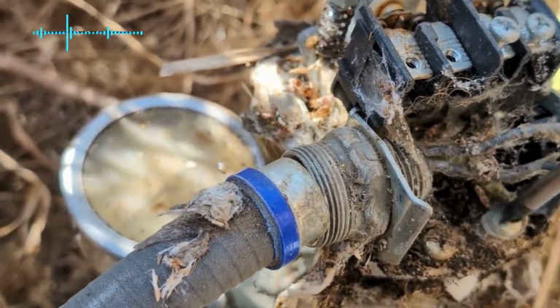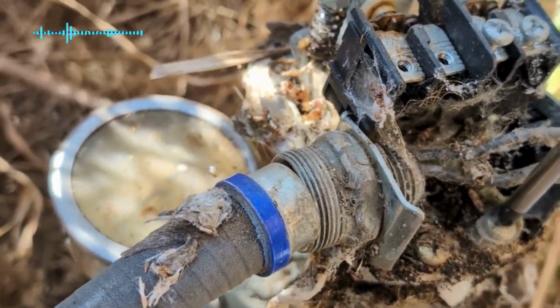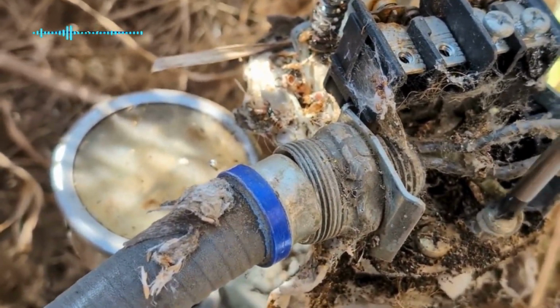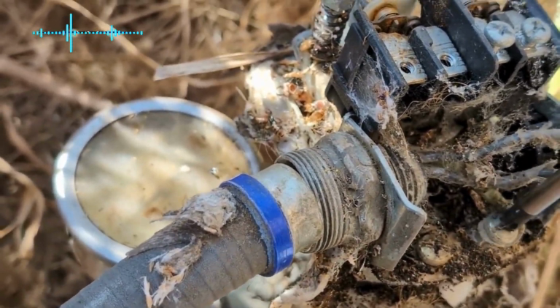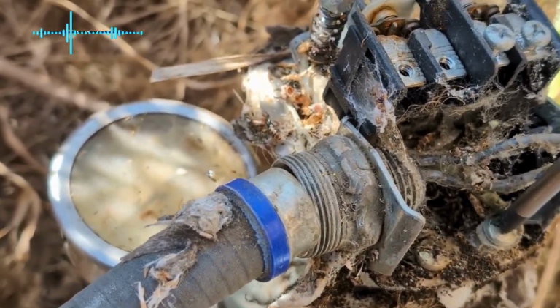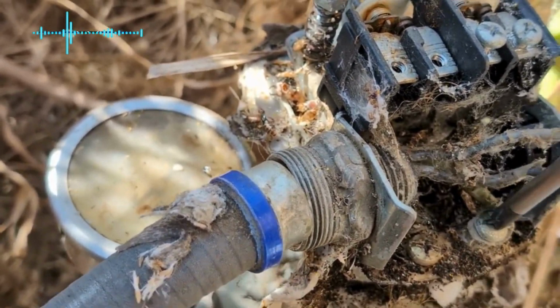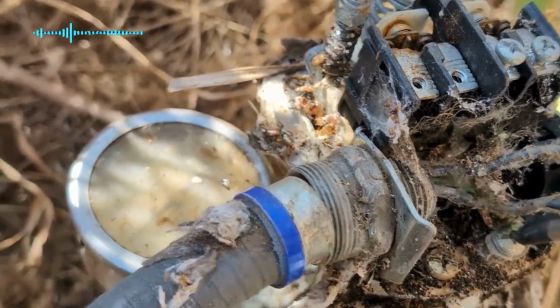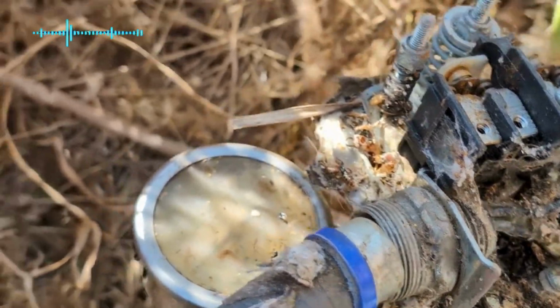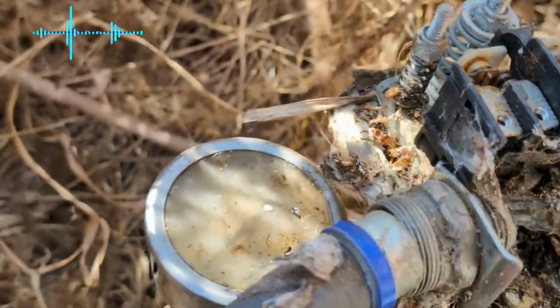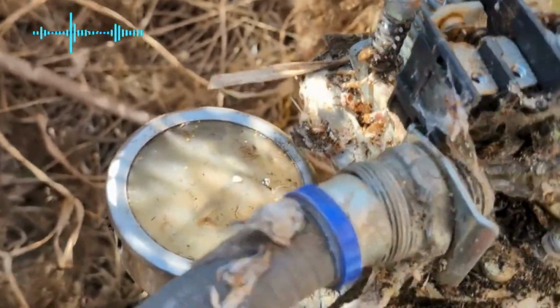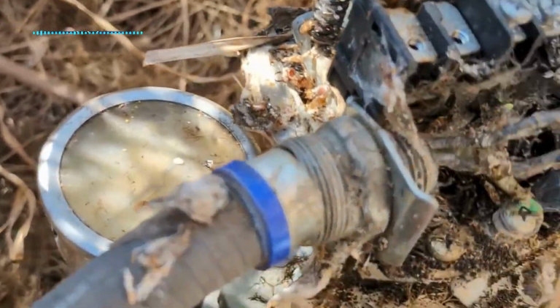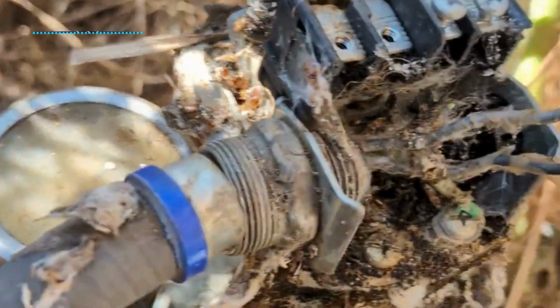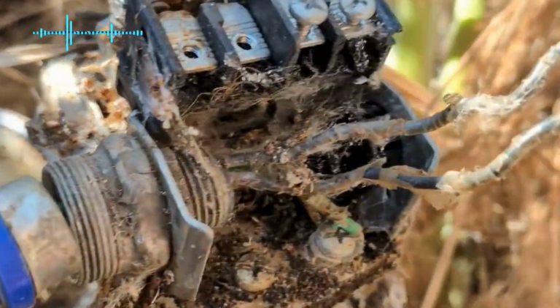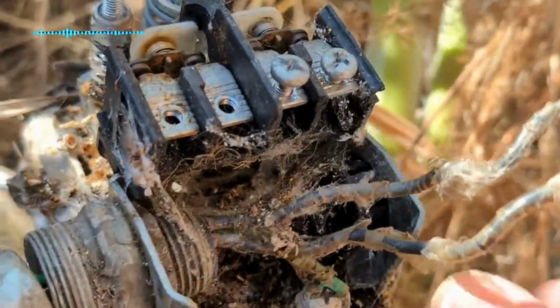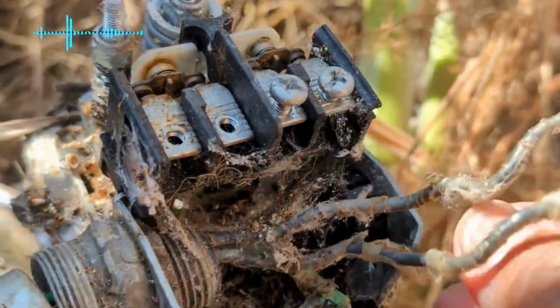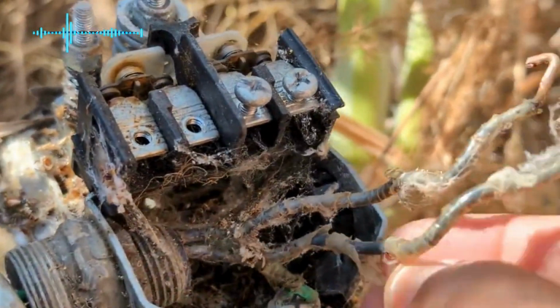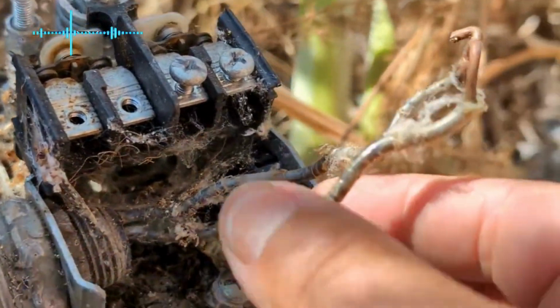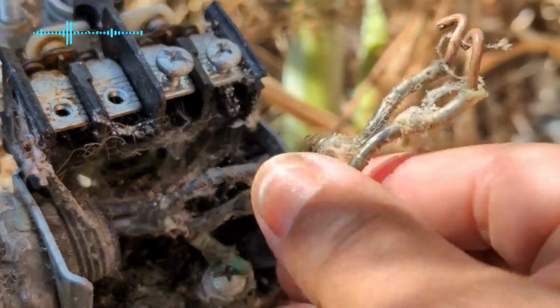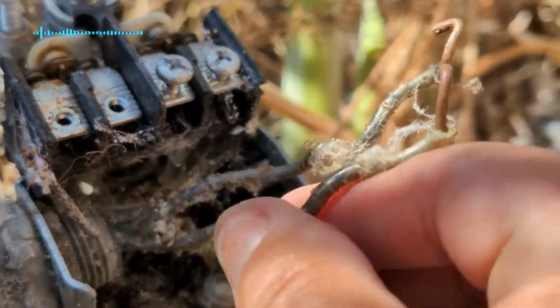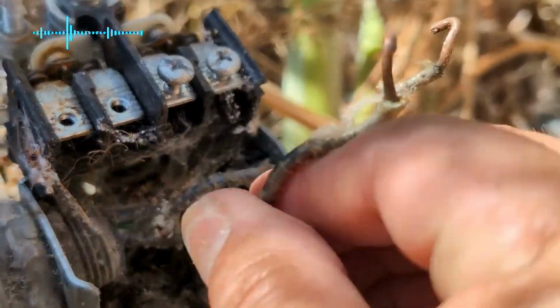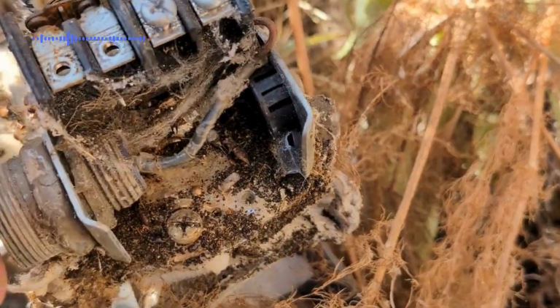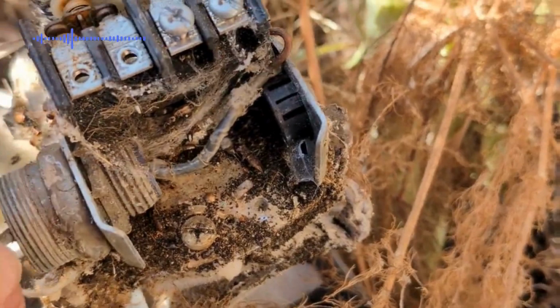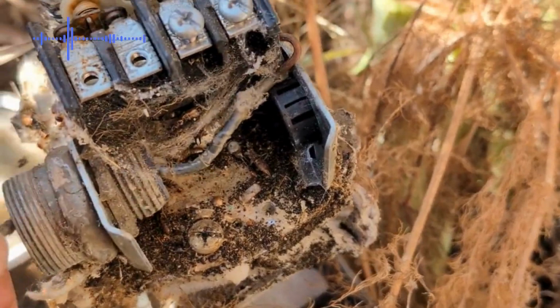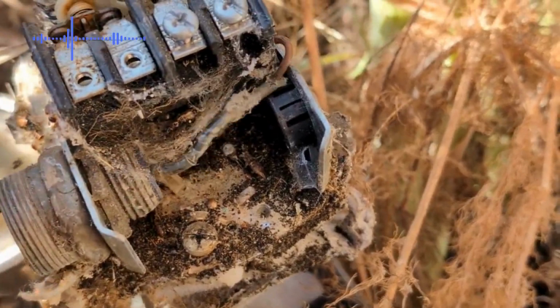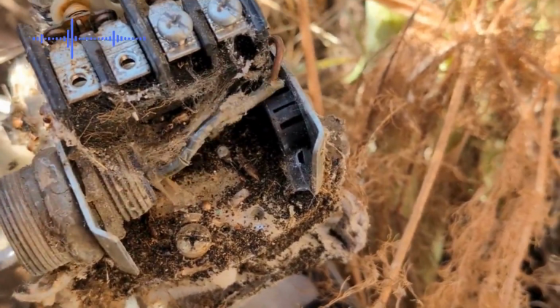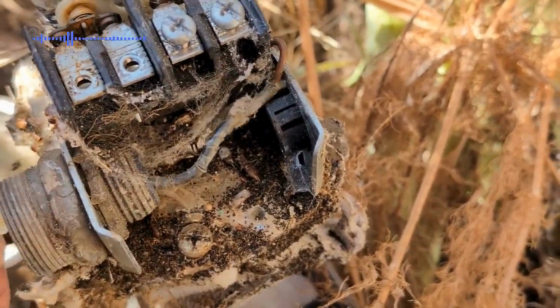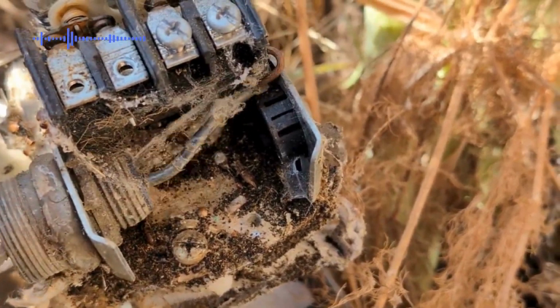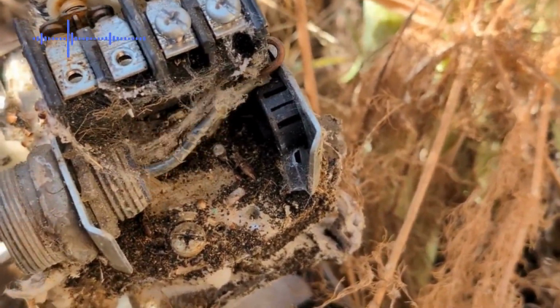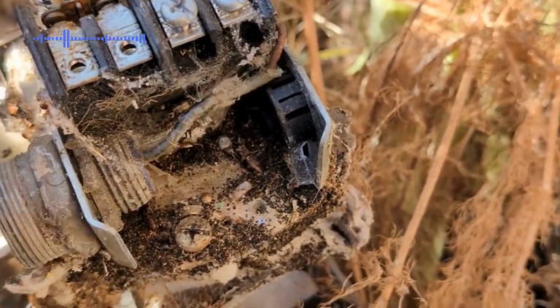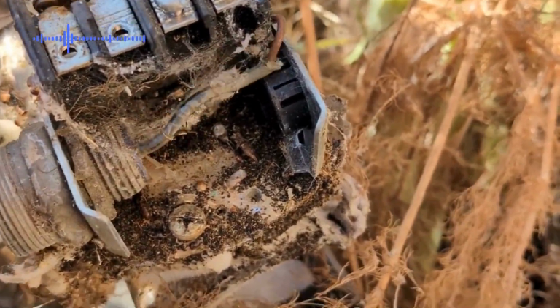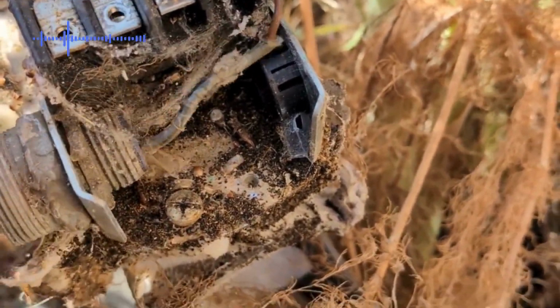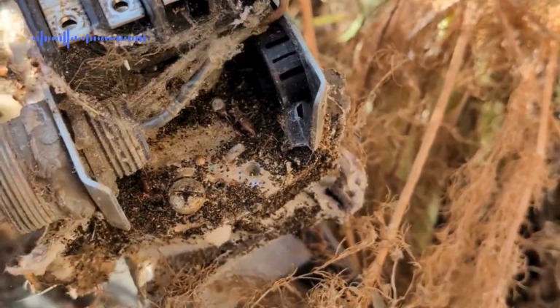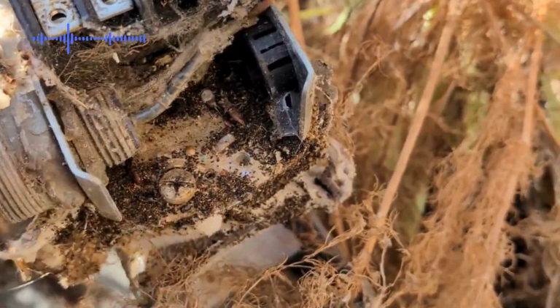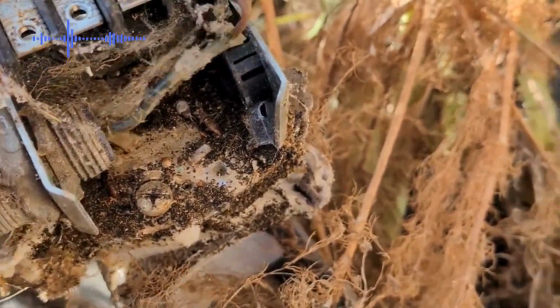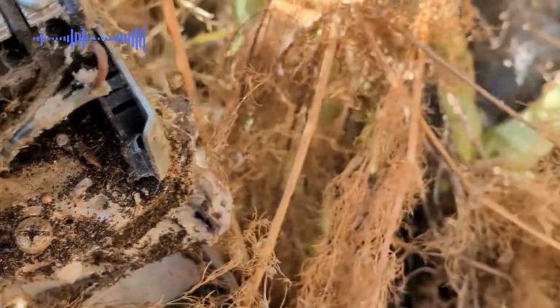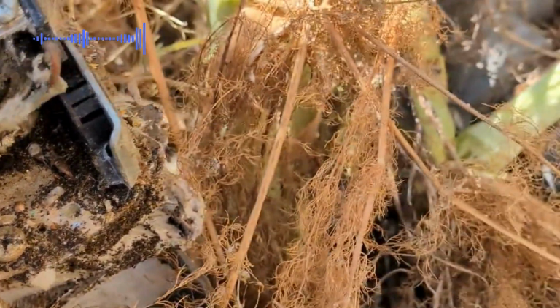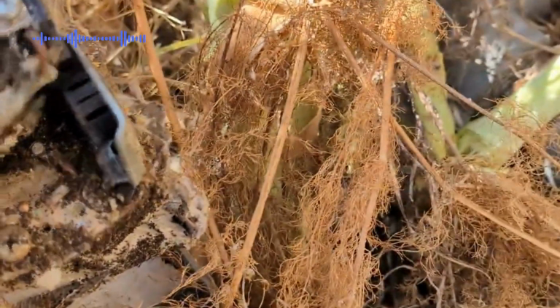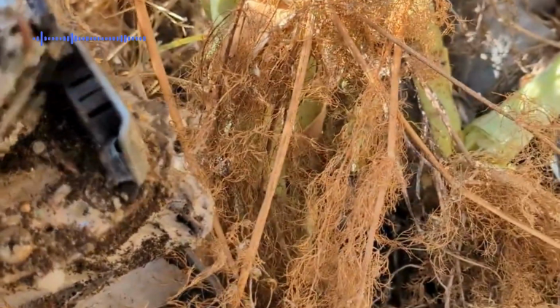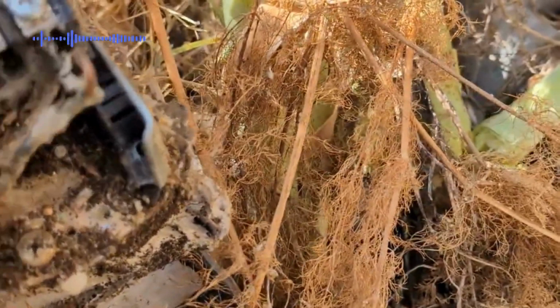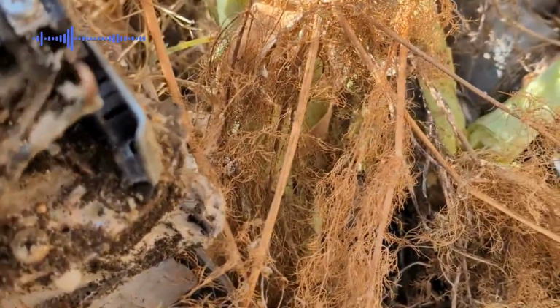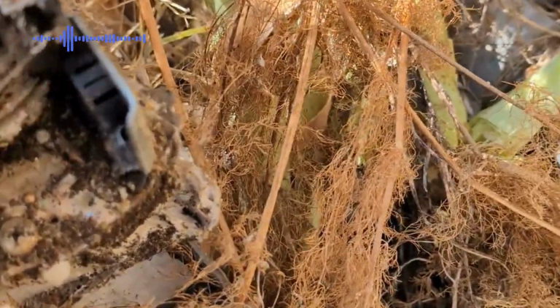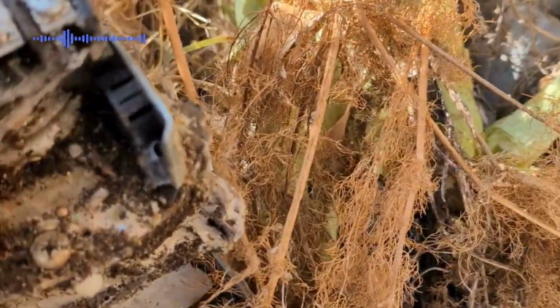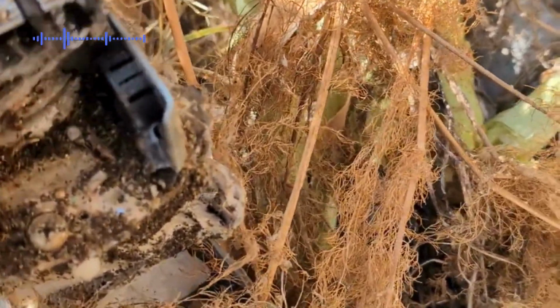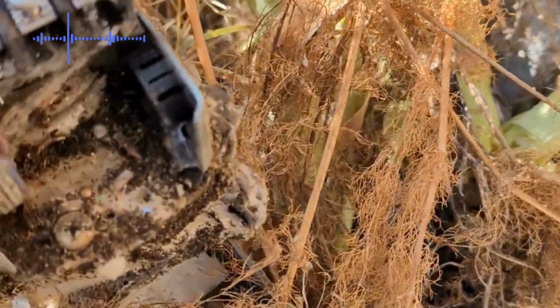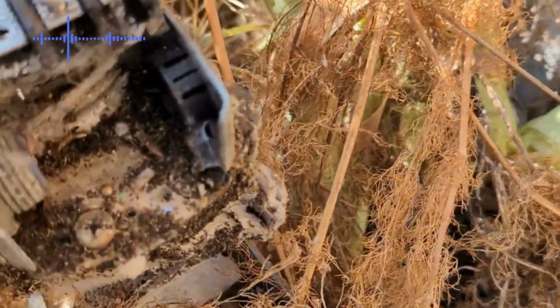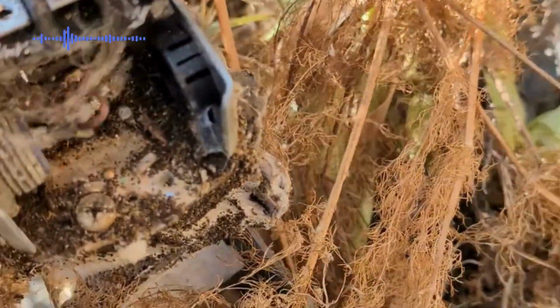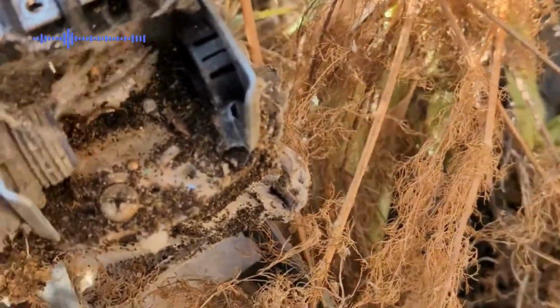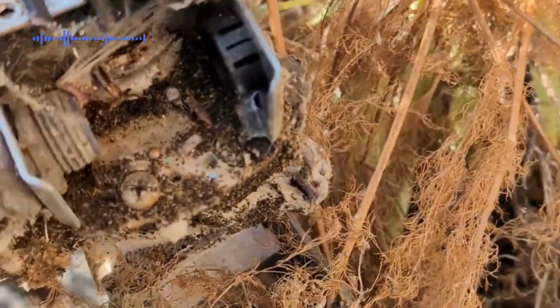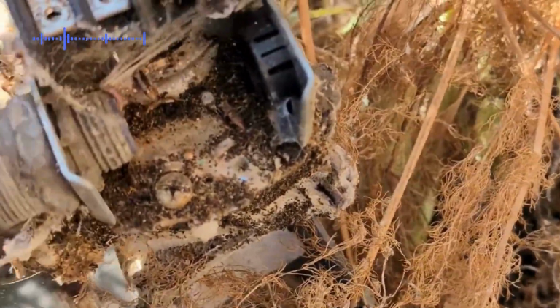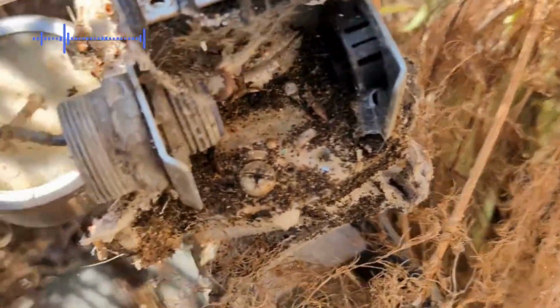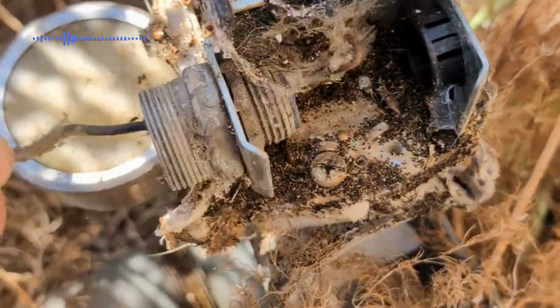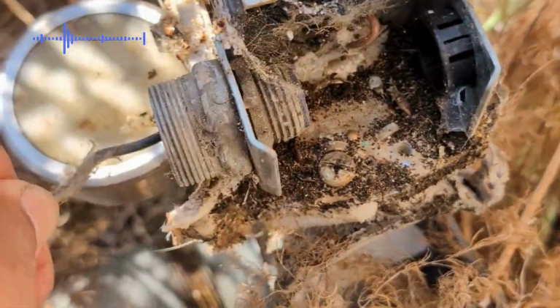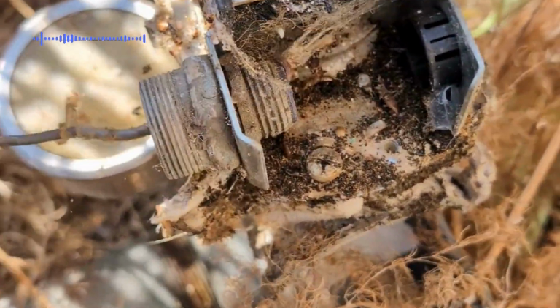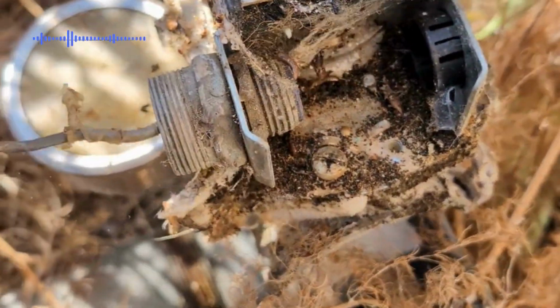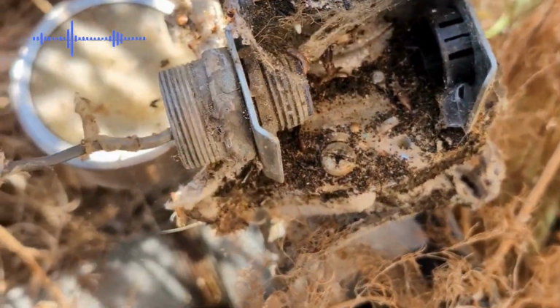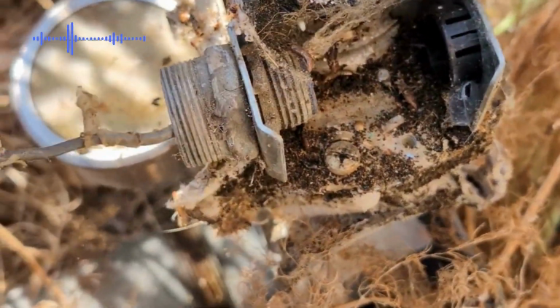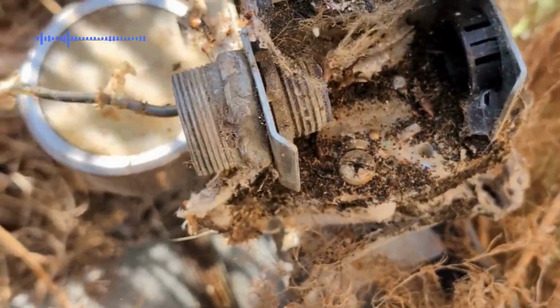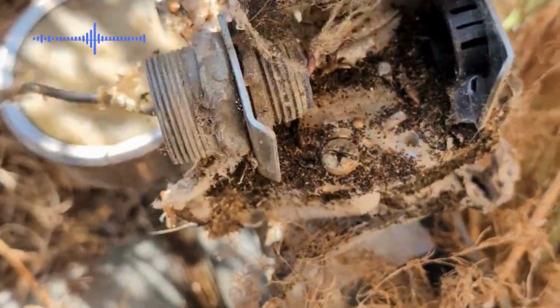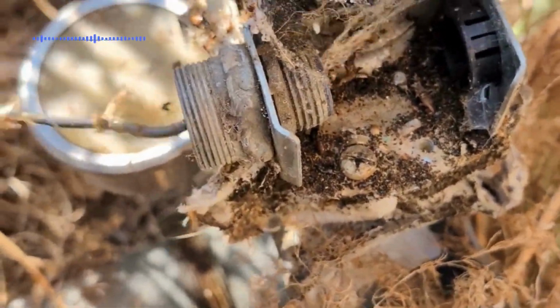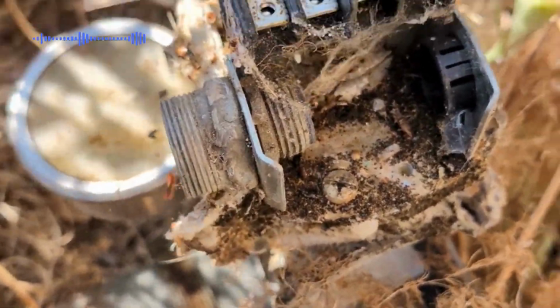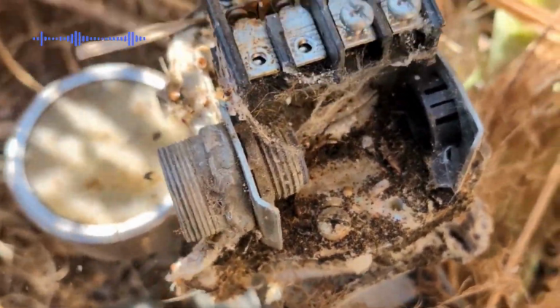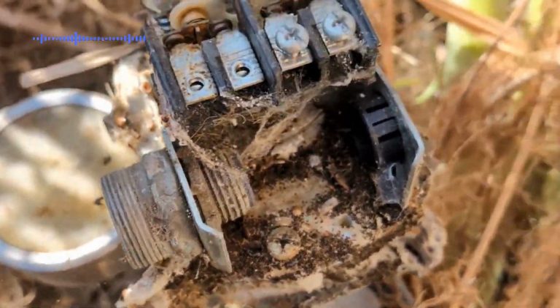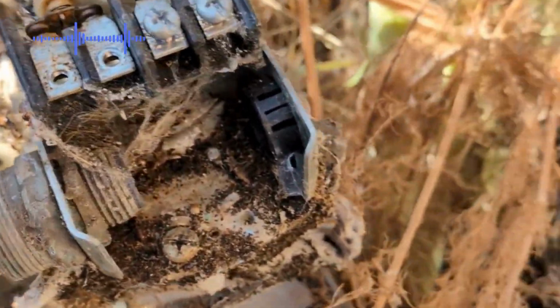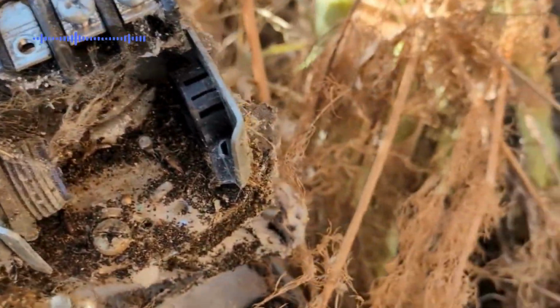But it's like any other switch. Remove the conduit and set it aside.